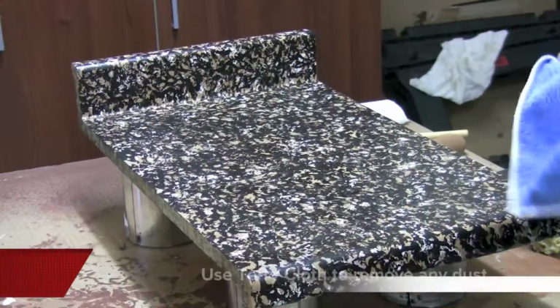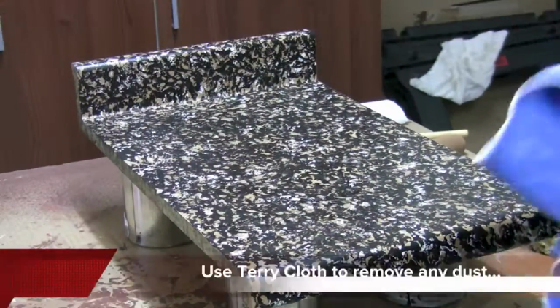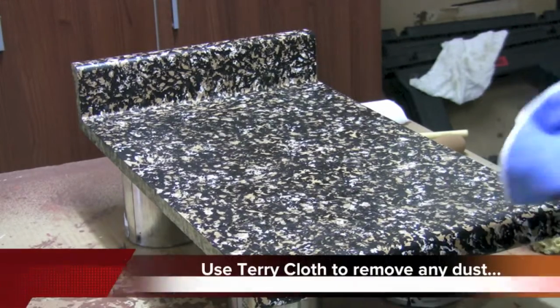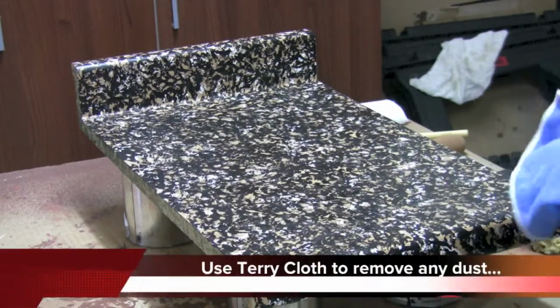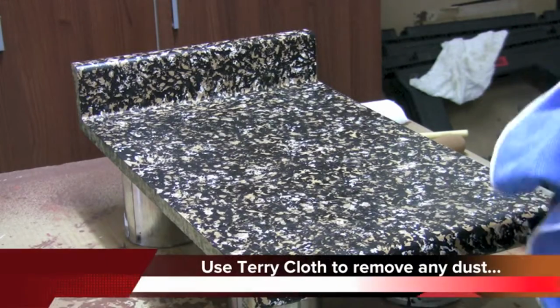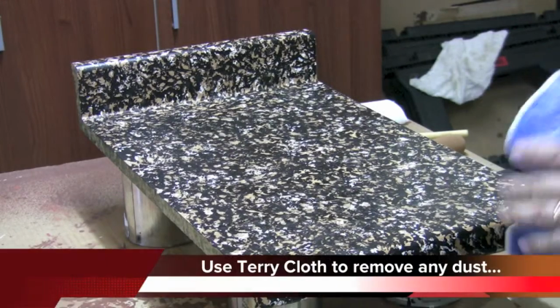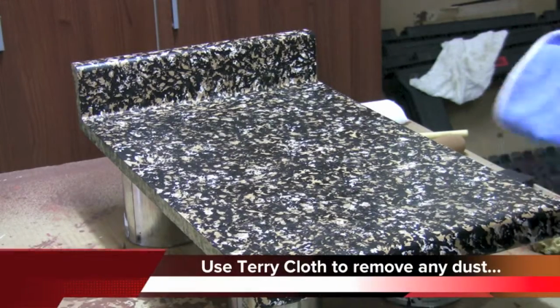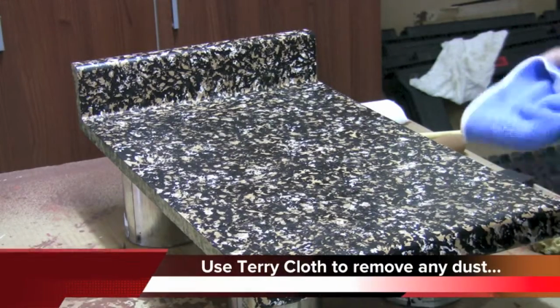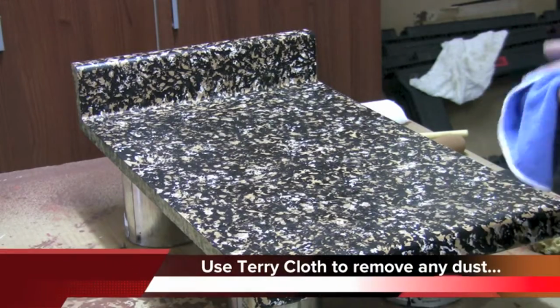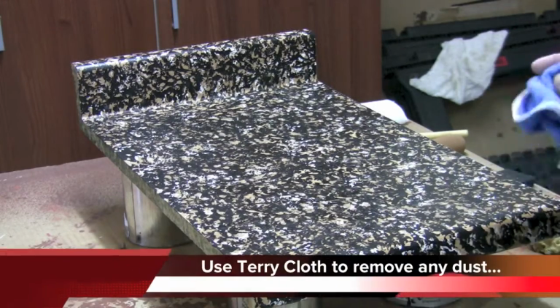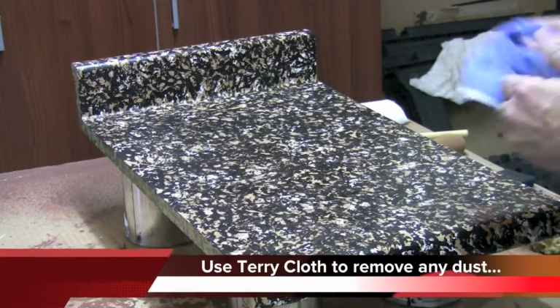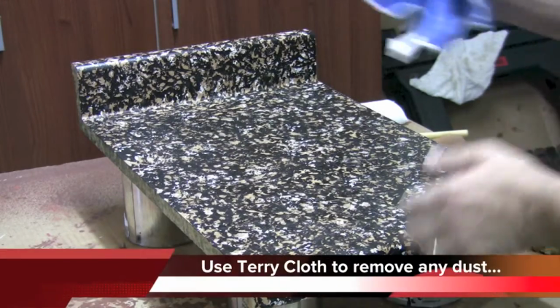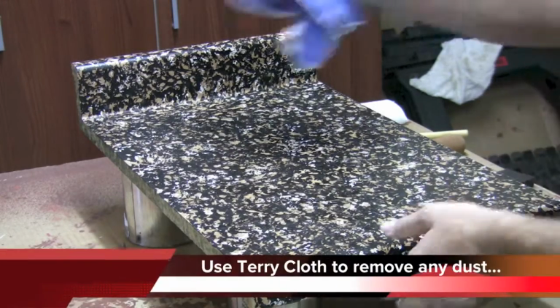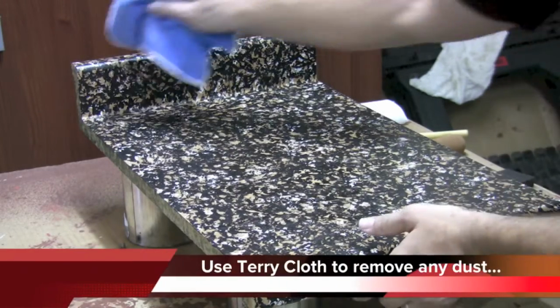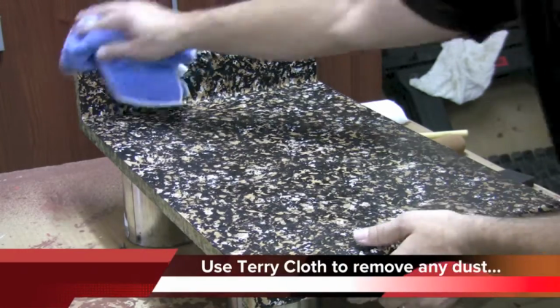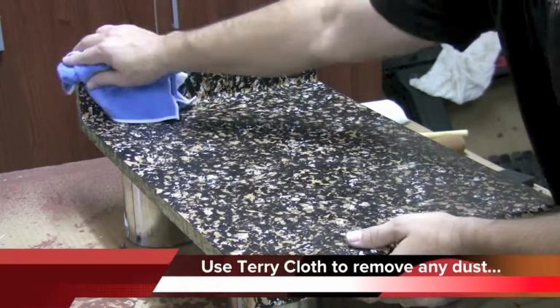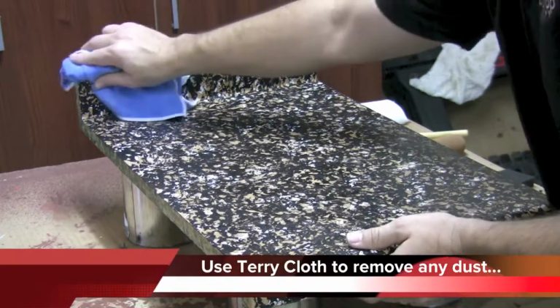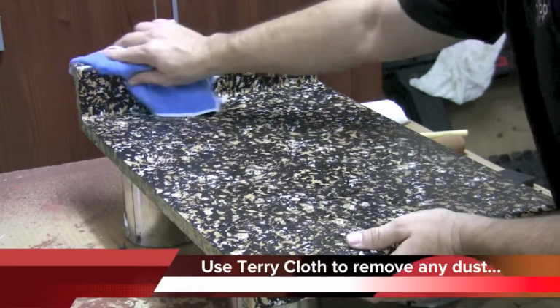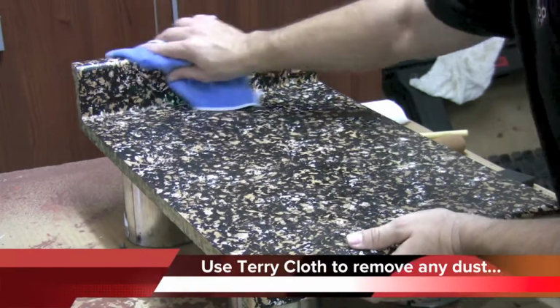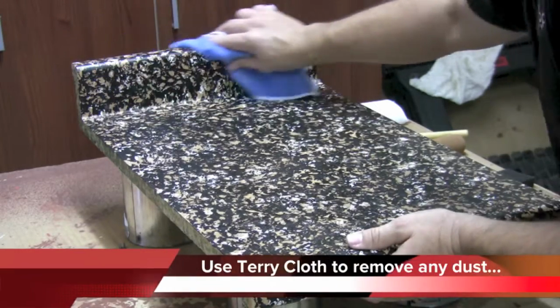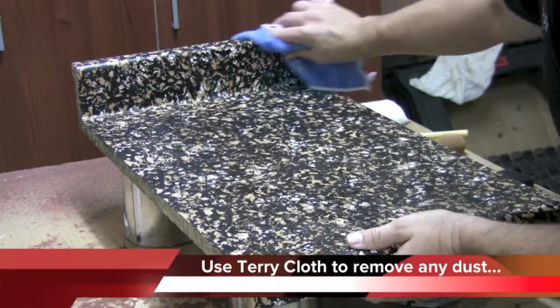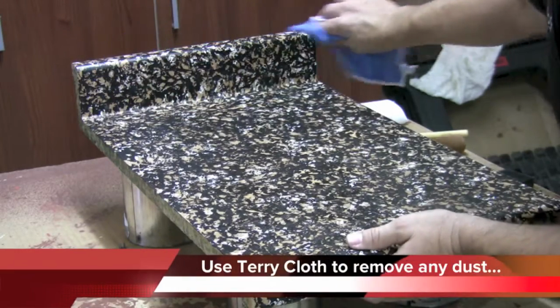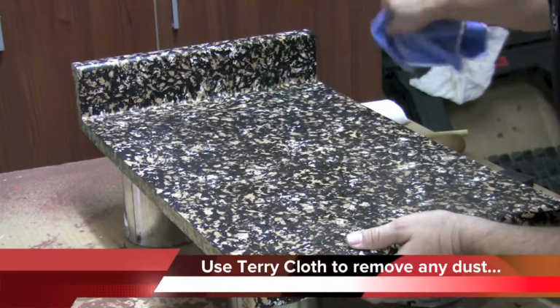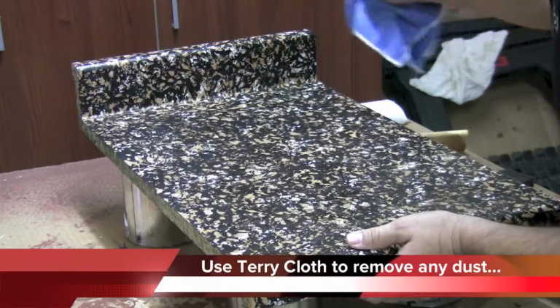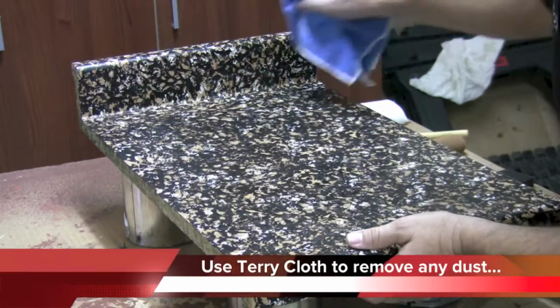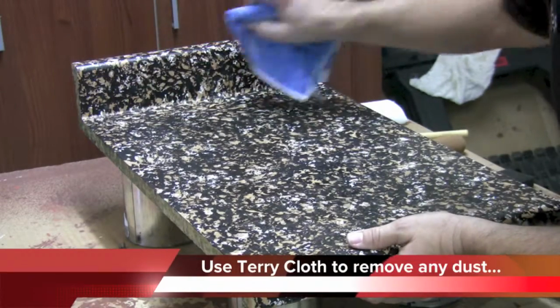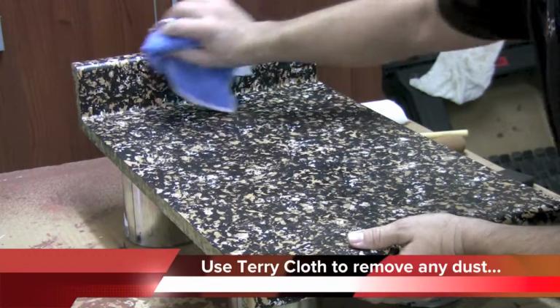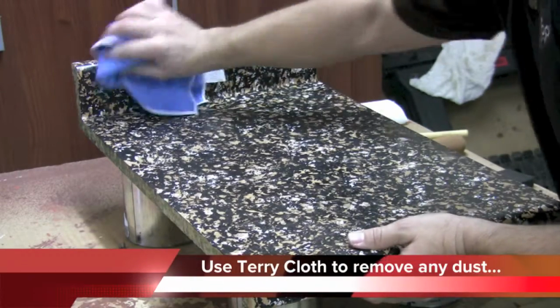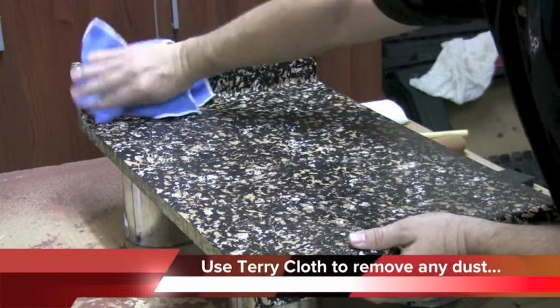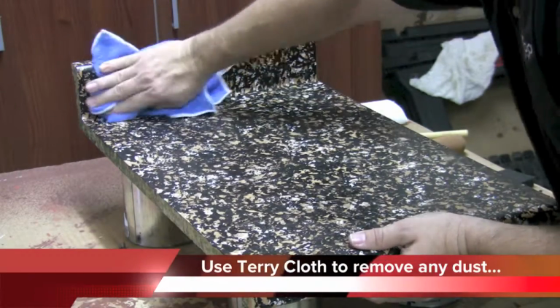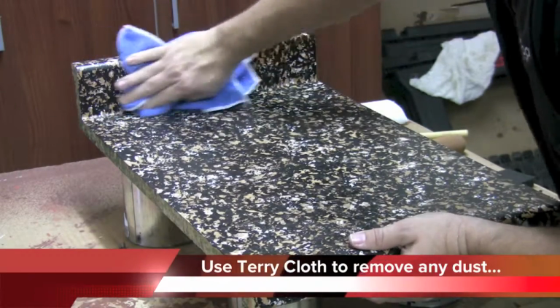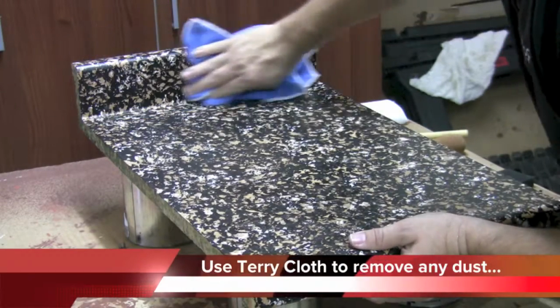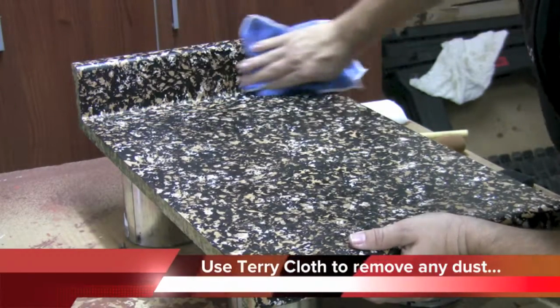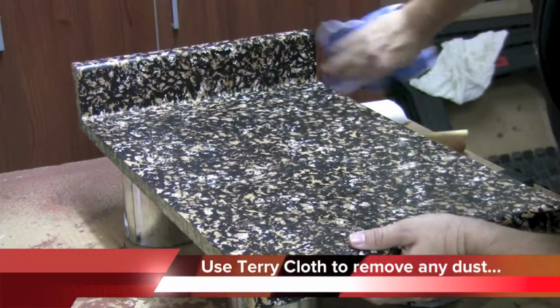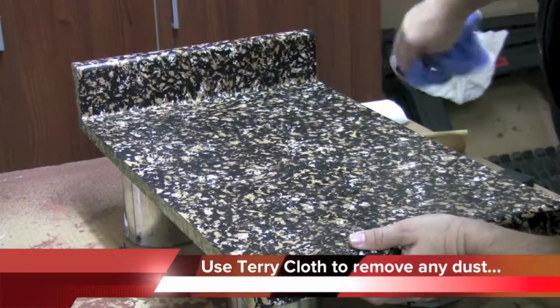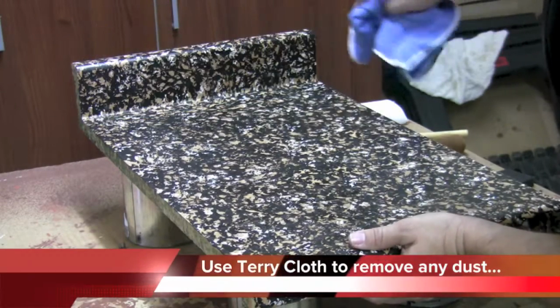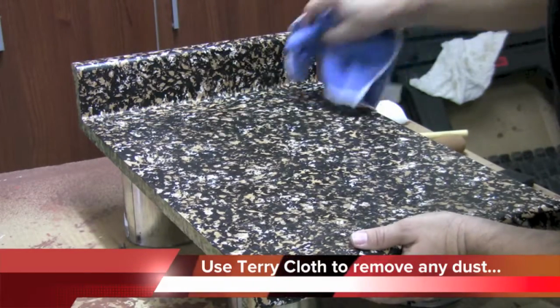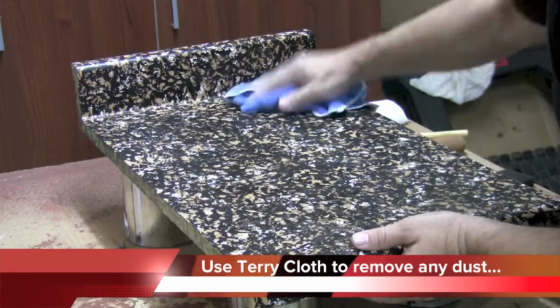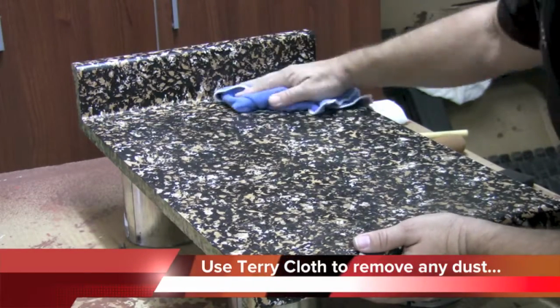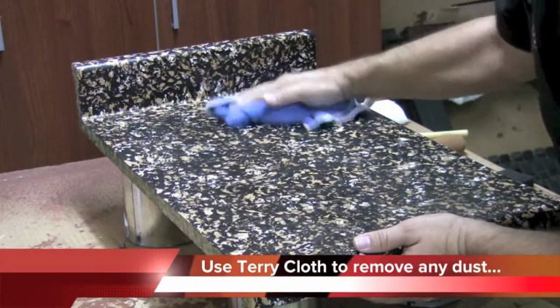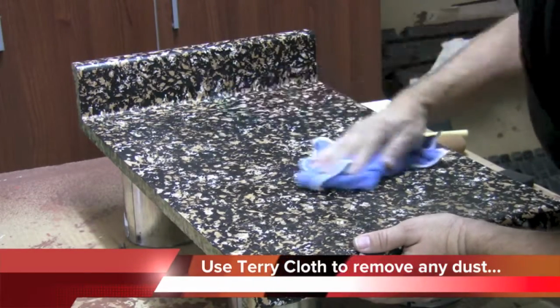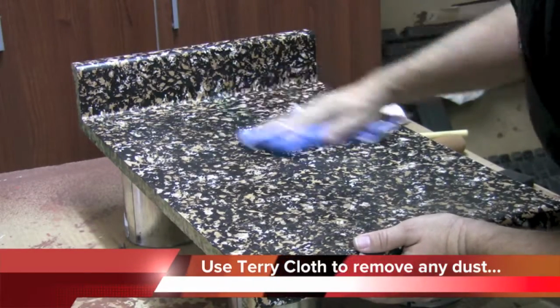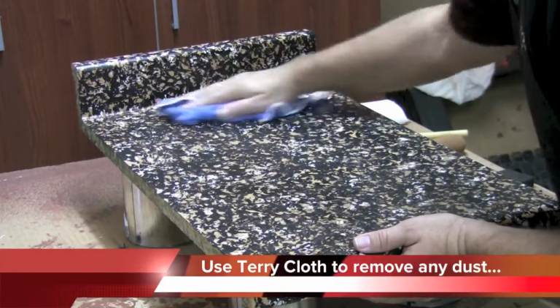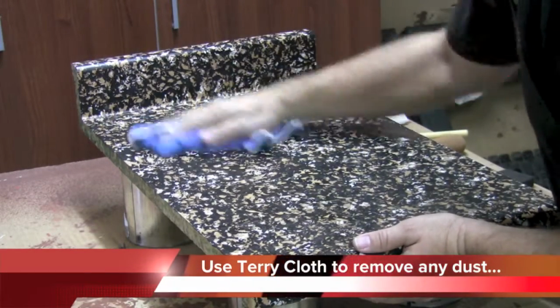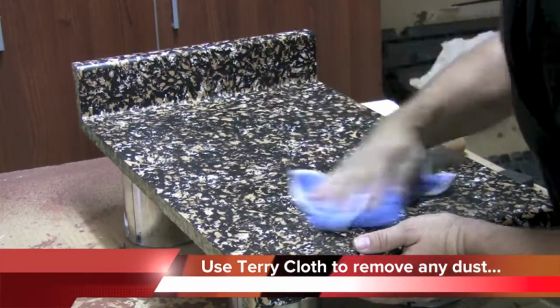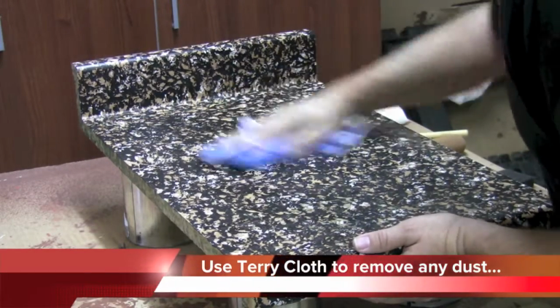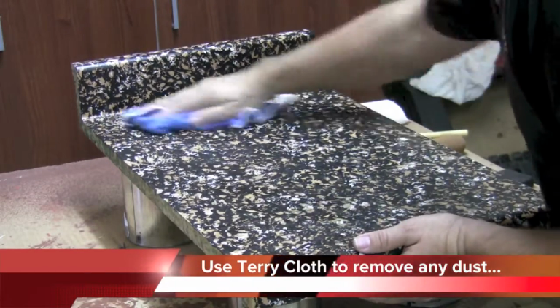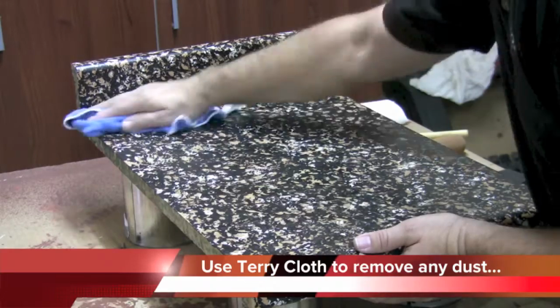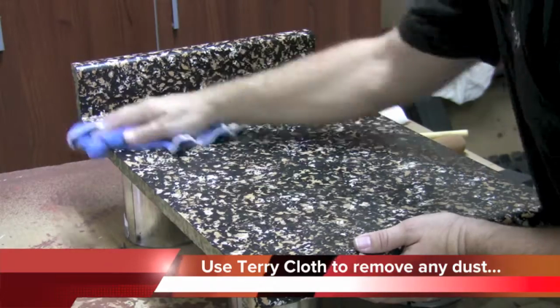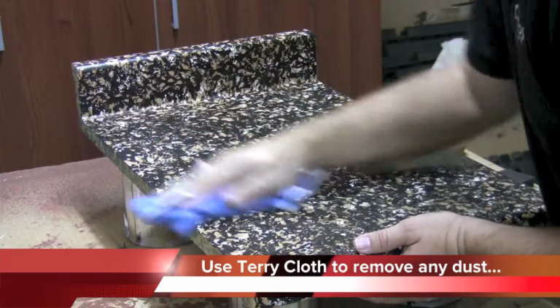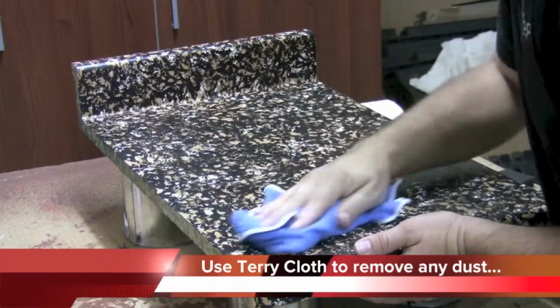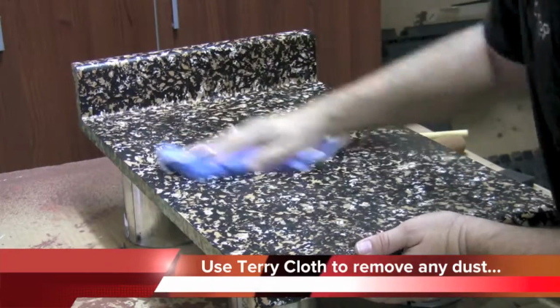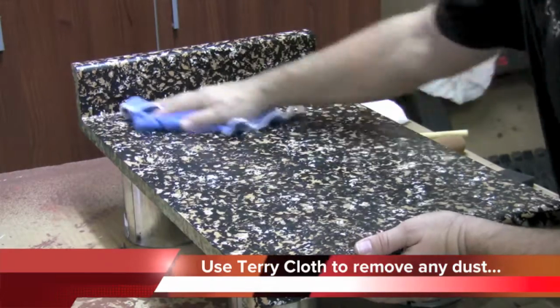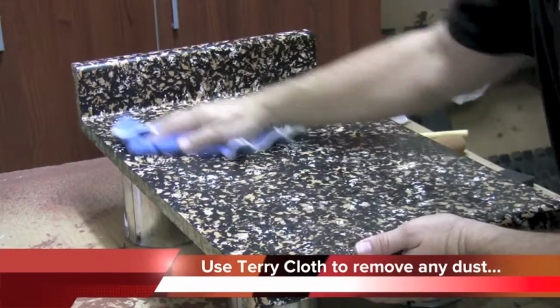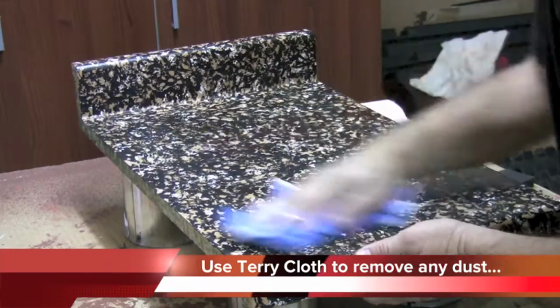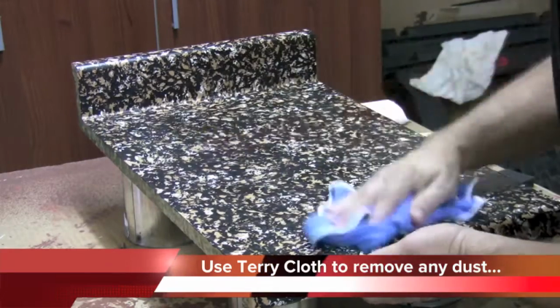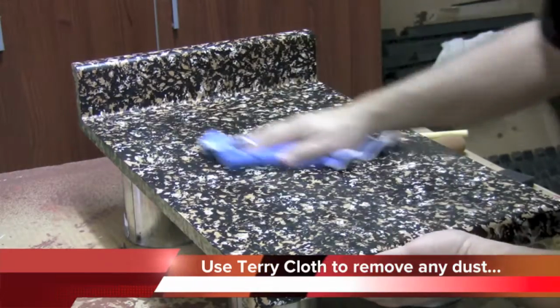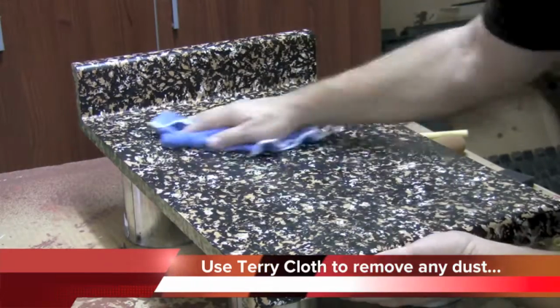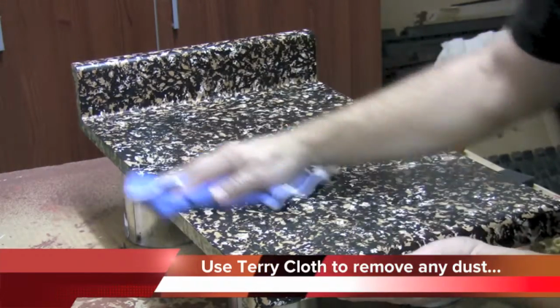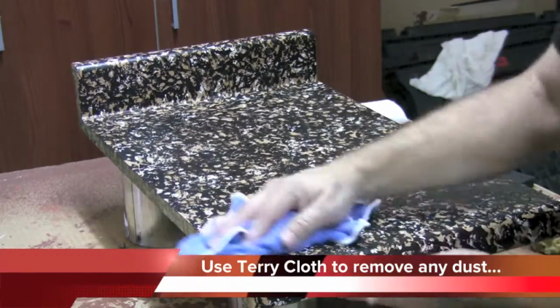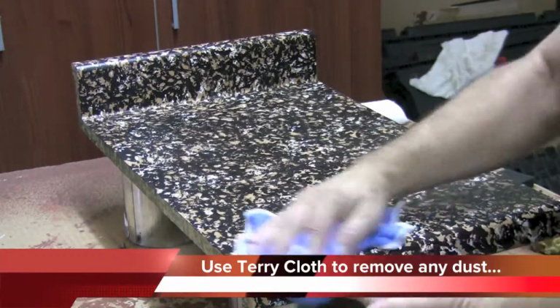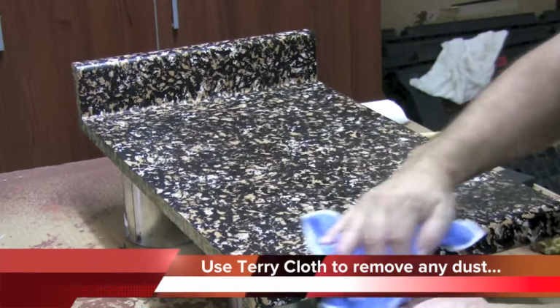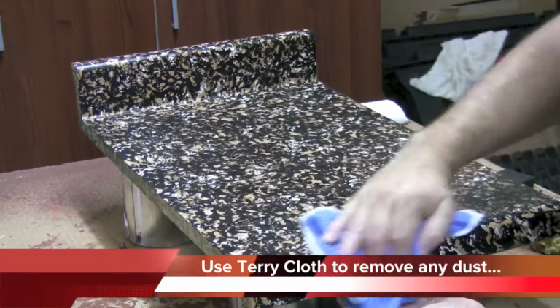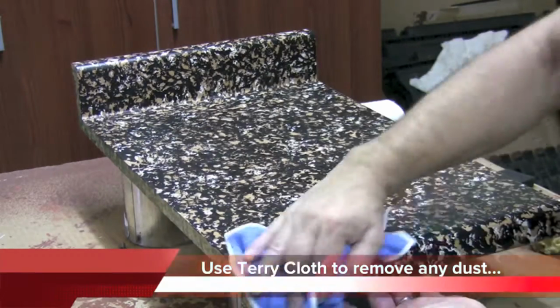Once you've completely sanded the countertop, take your terry cloth and completely wipe down the countertop, removing all the dust.